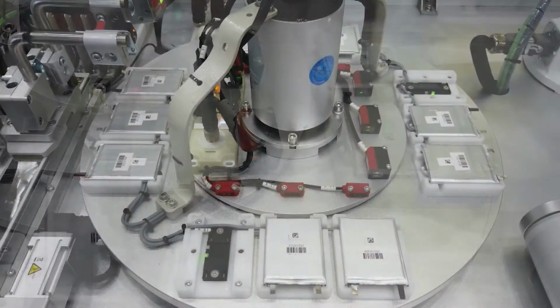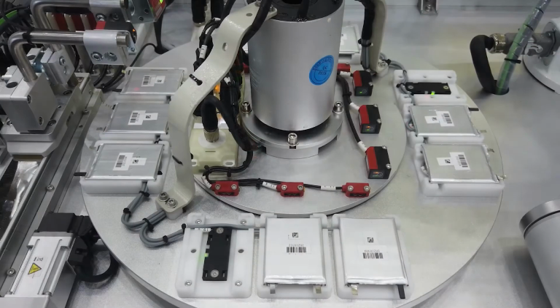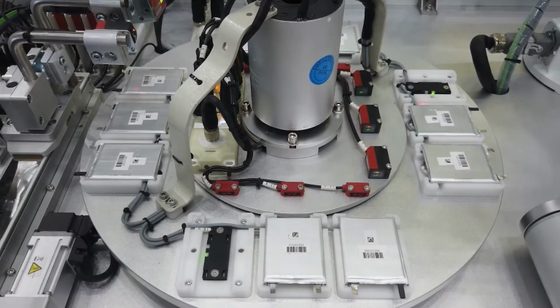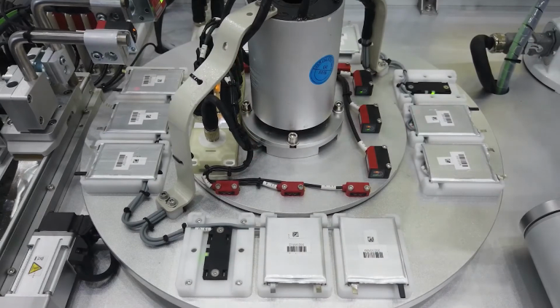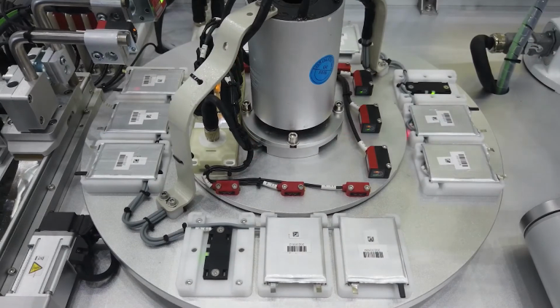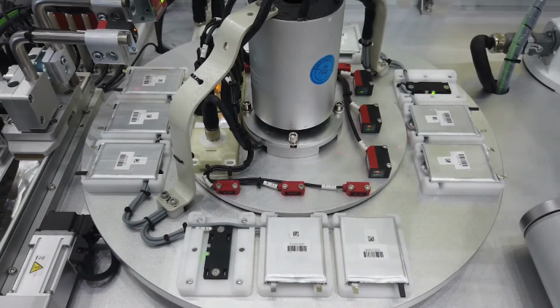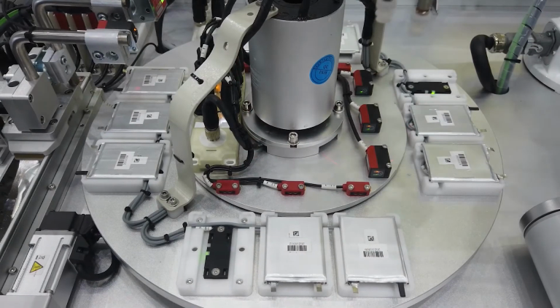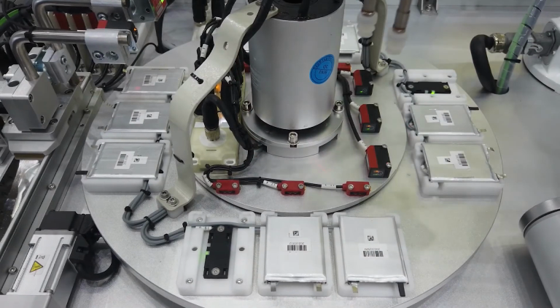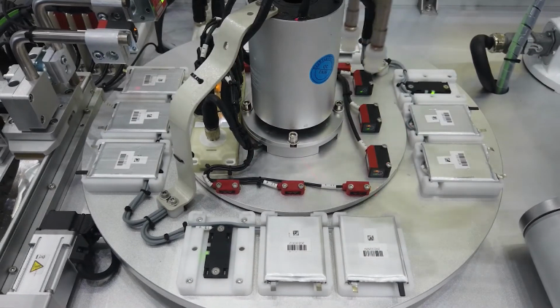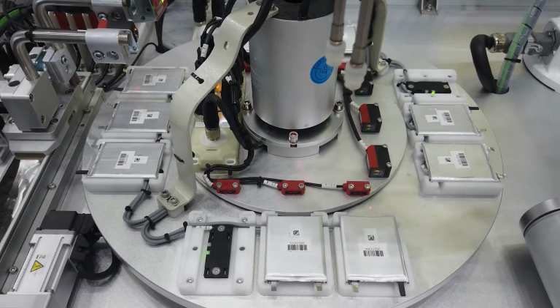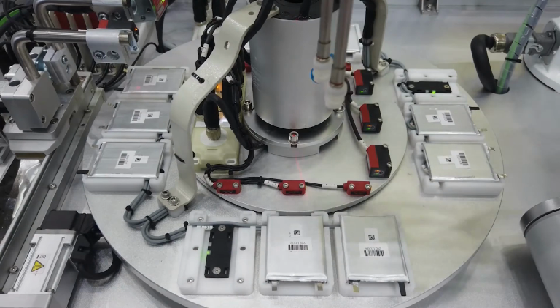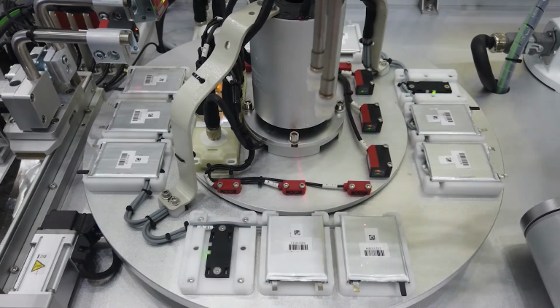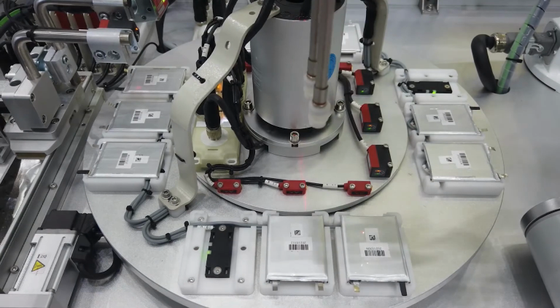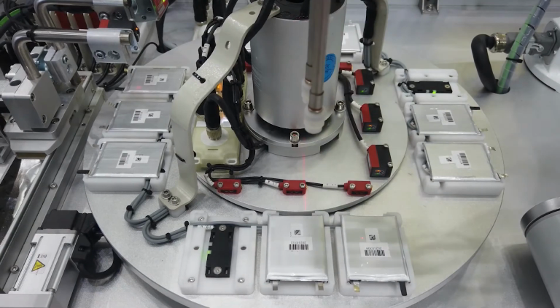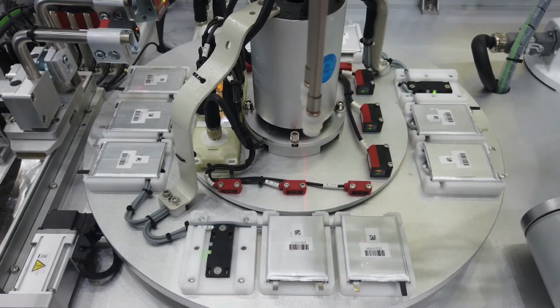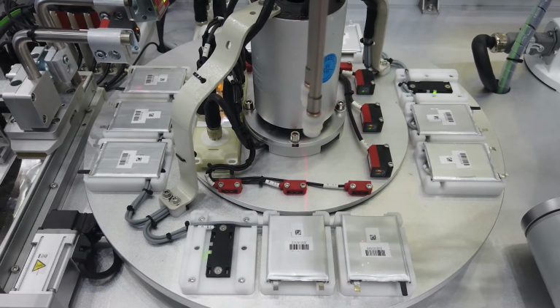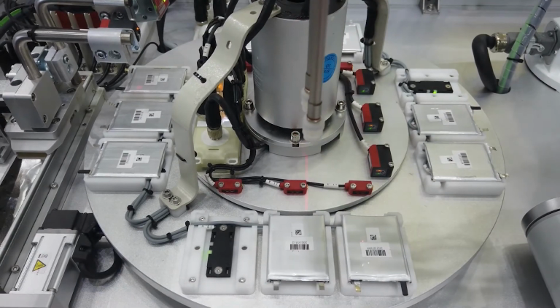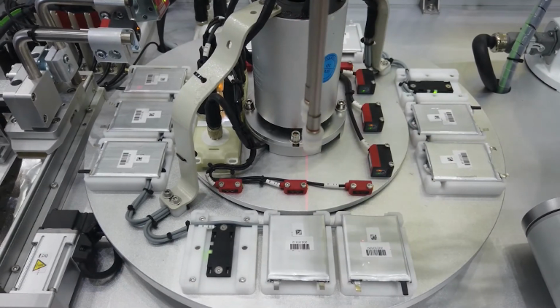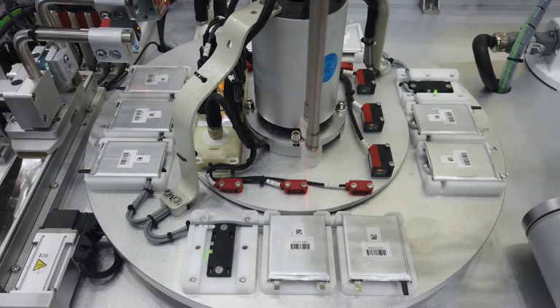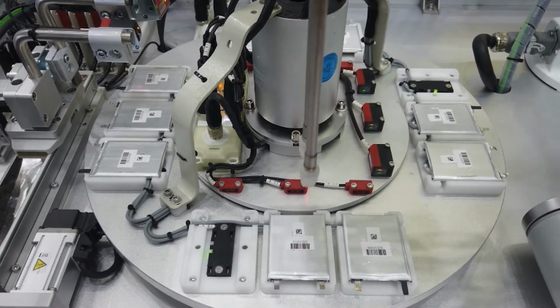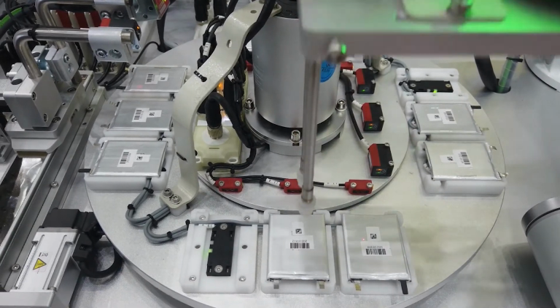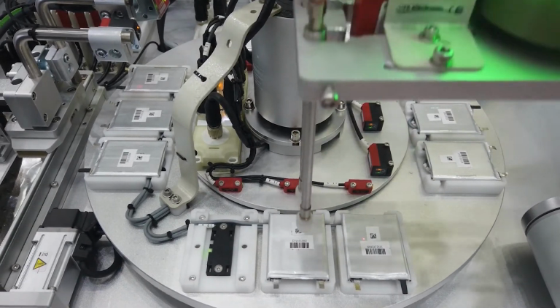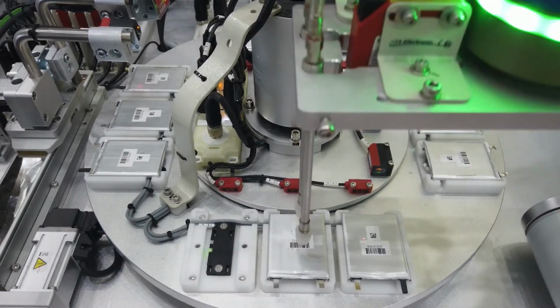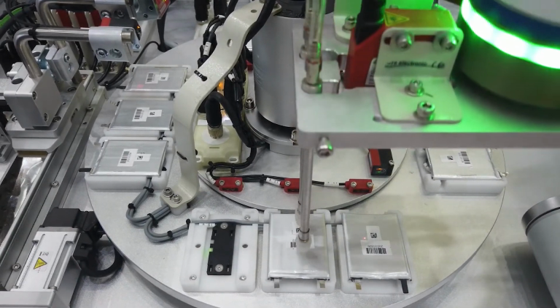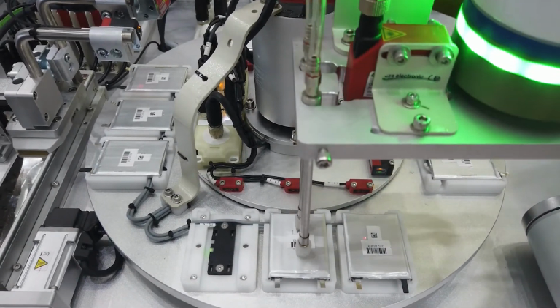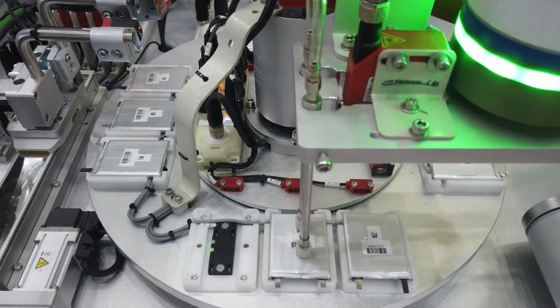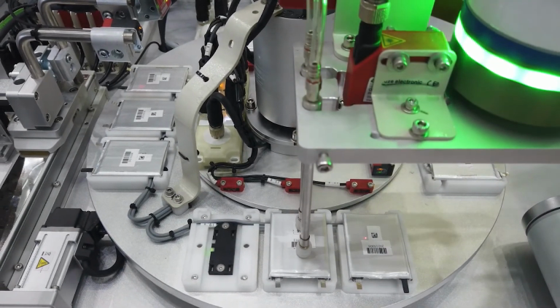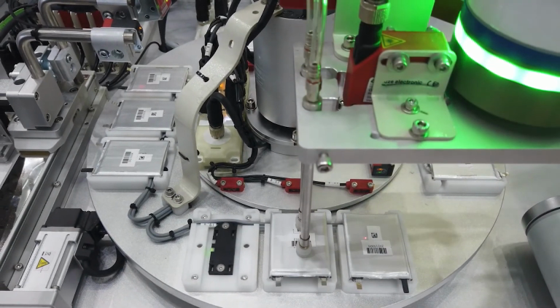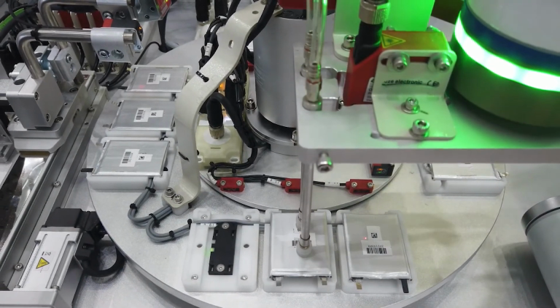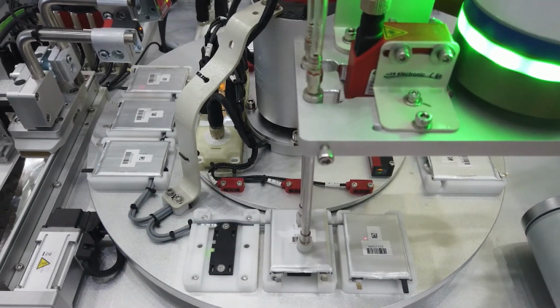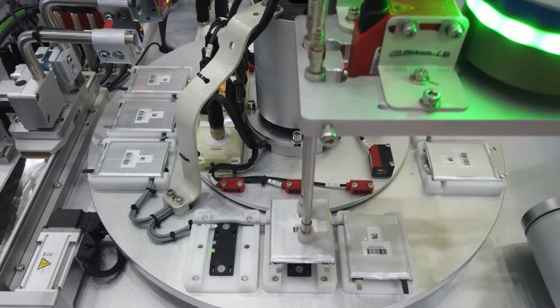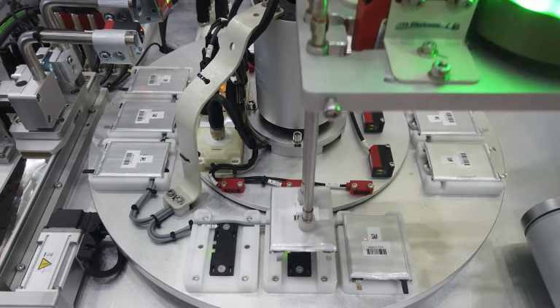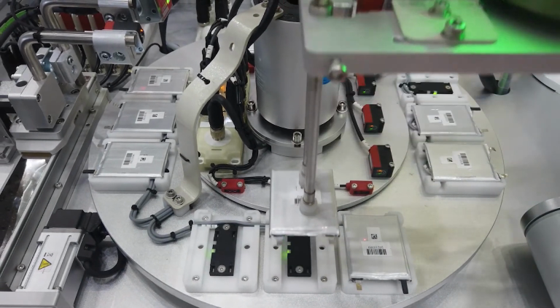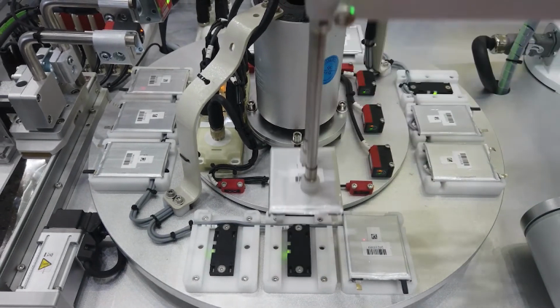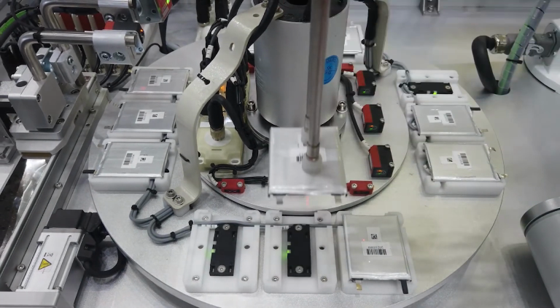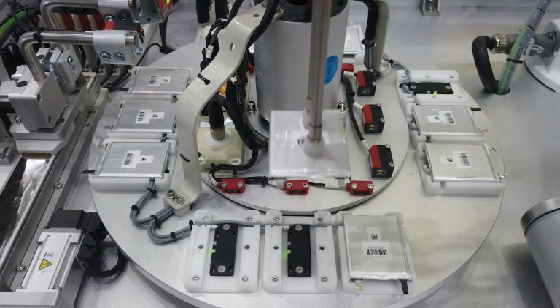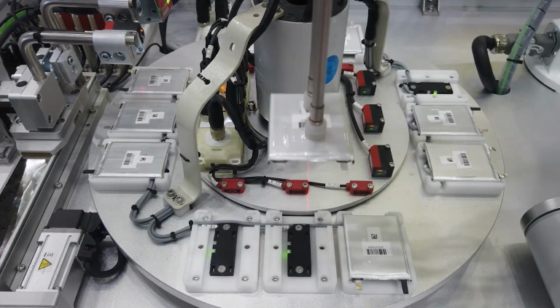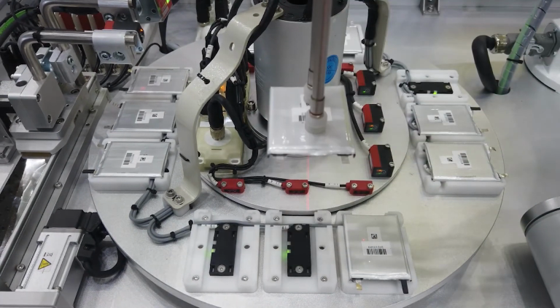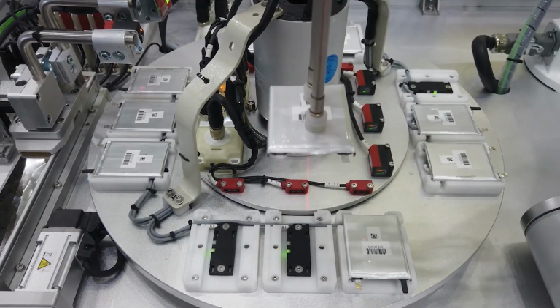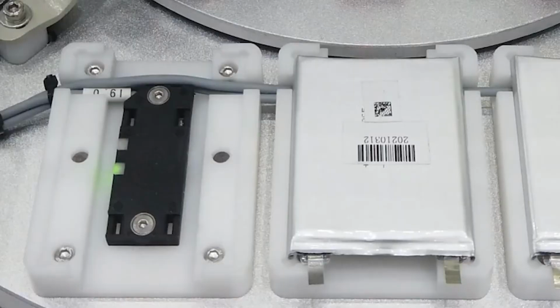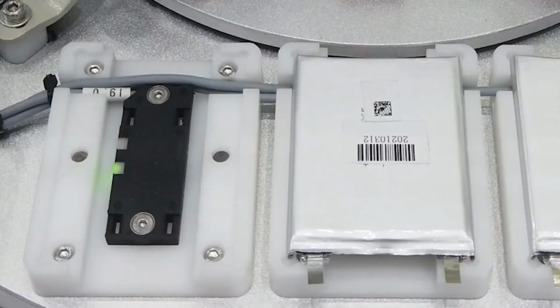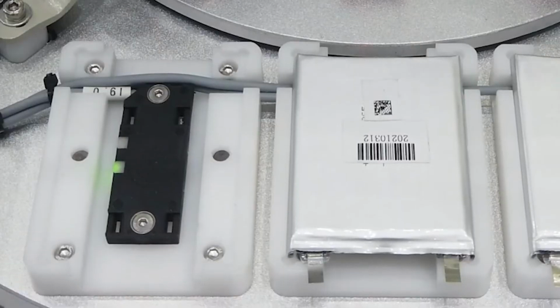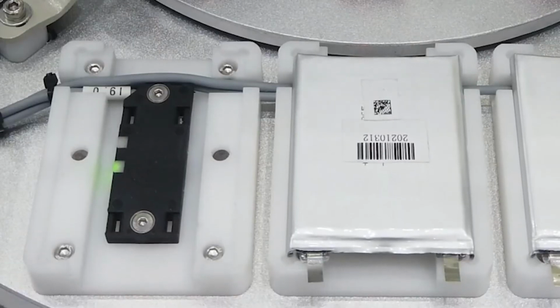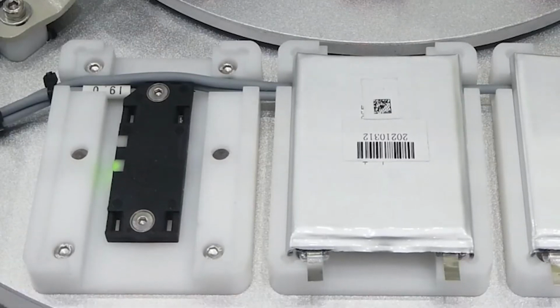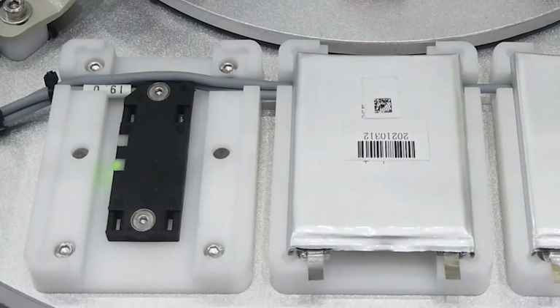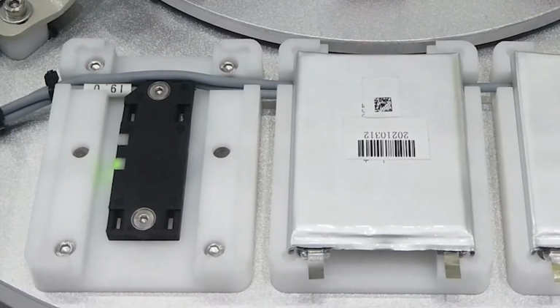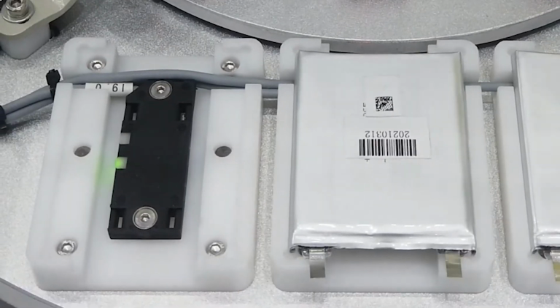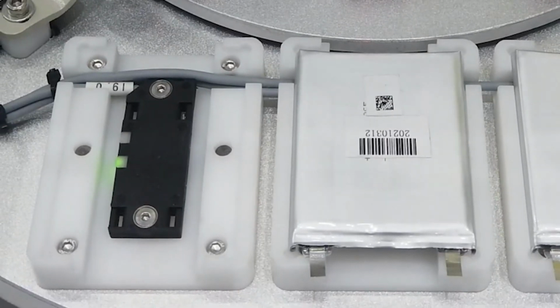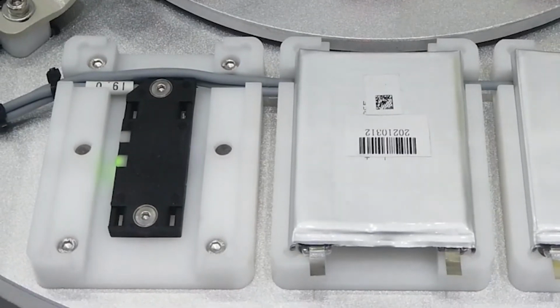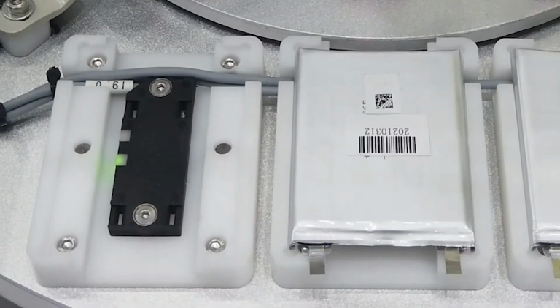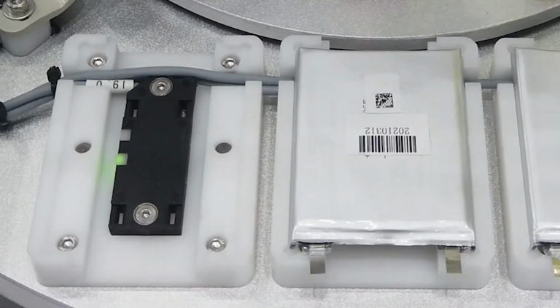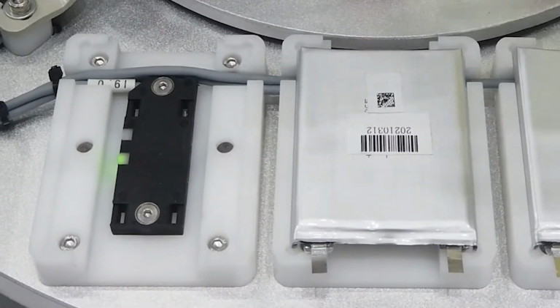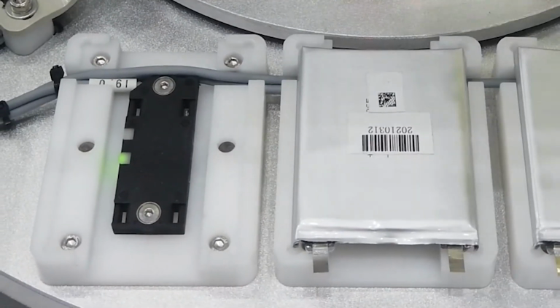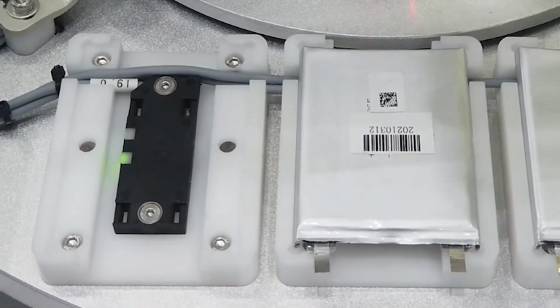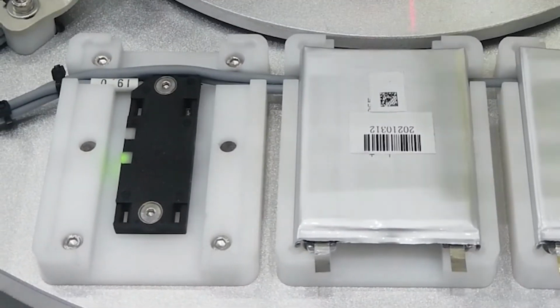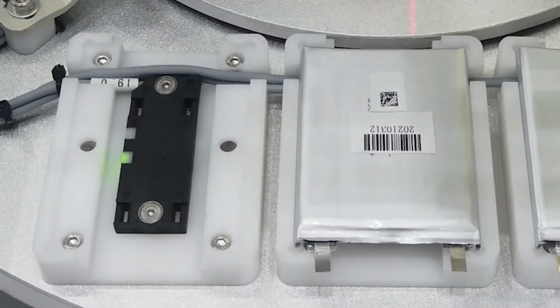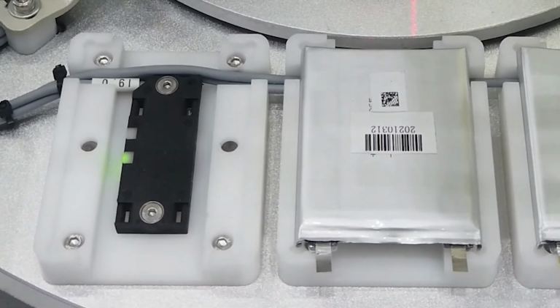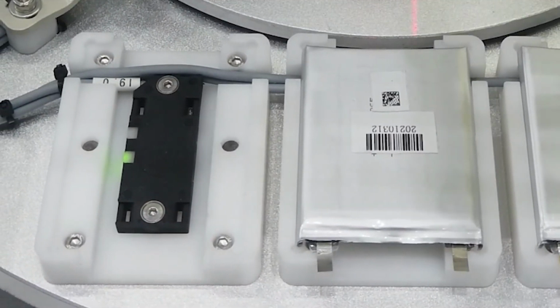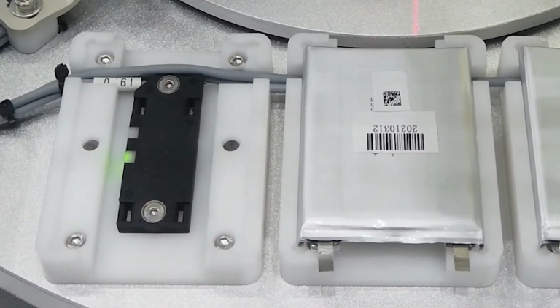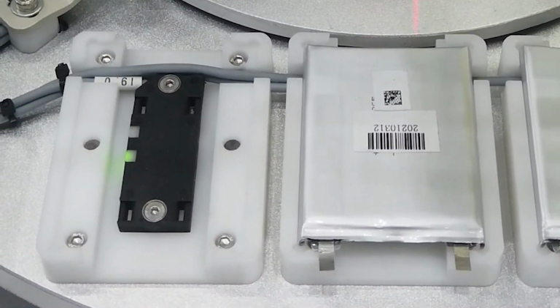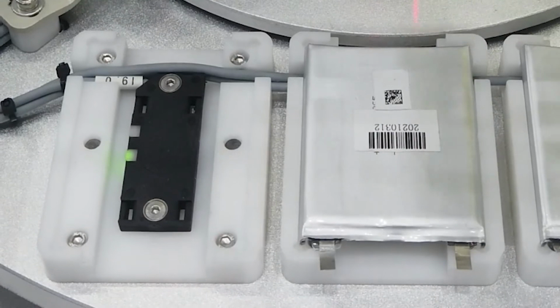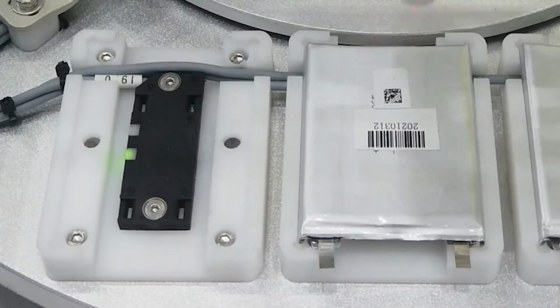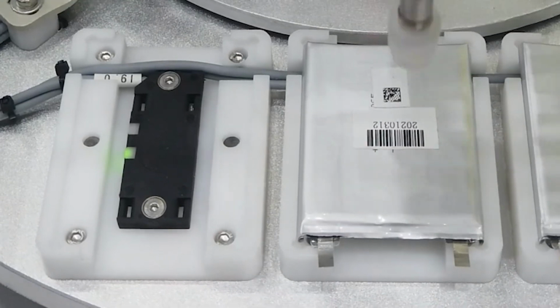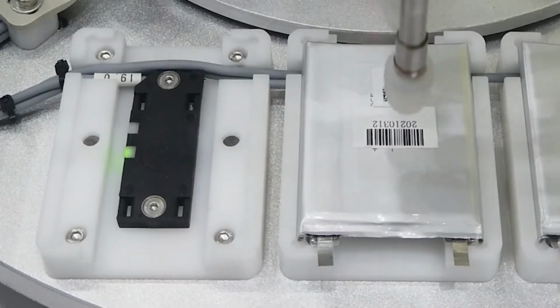LCS capacitive sensors reliably detect non-metallic objects with adjustable sensing distance.